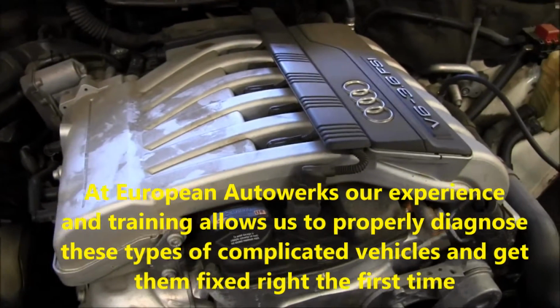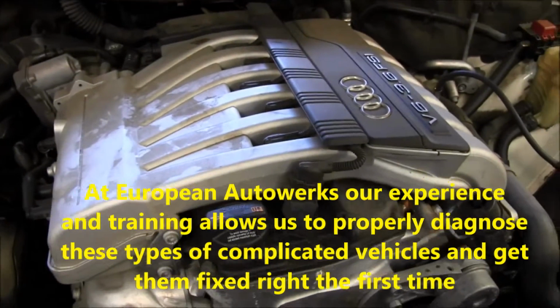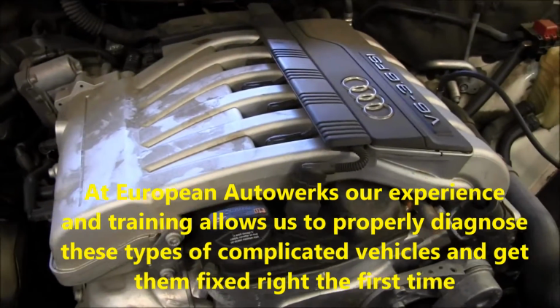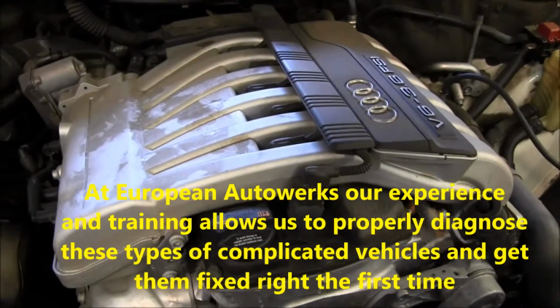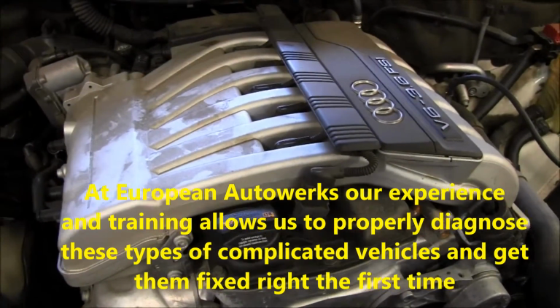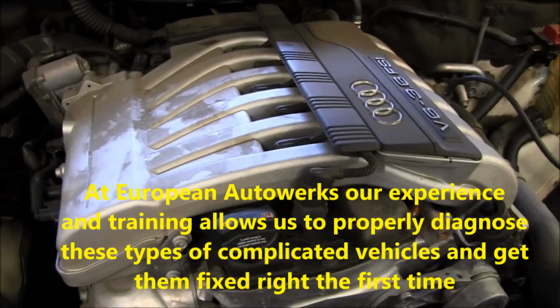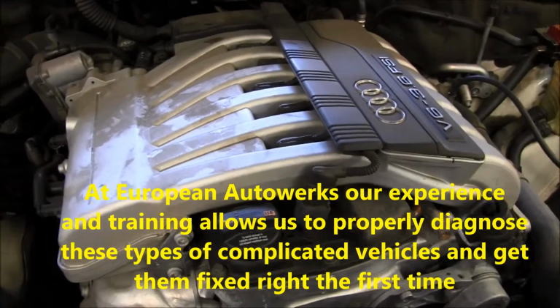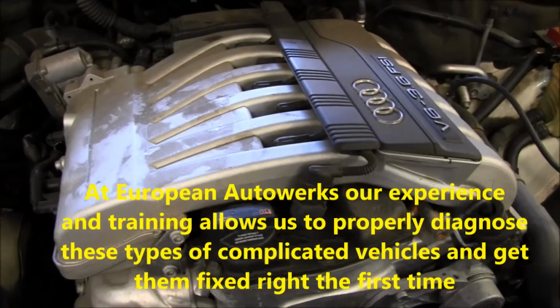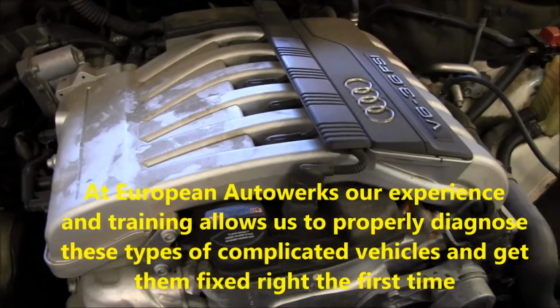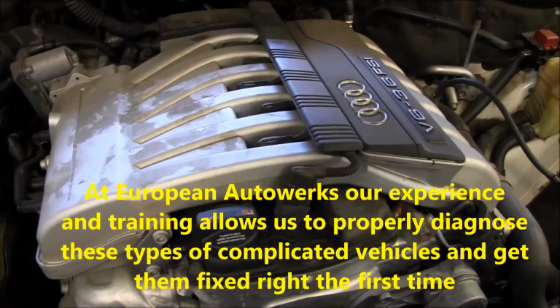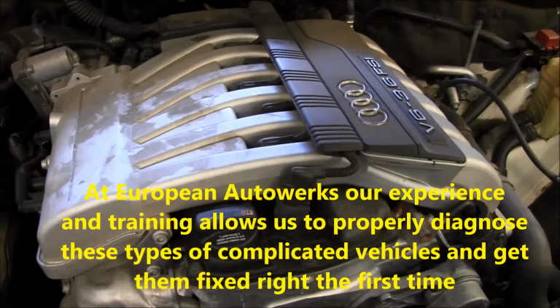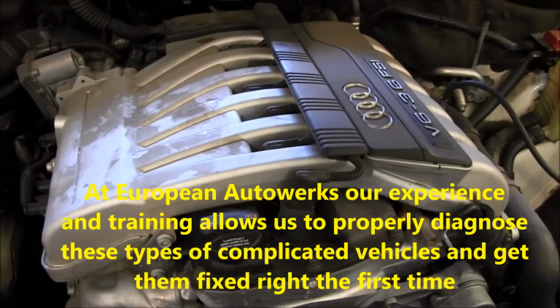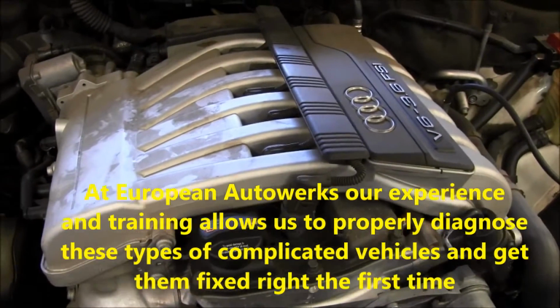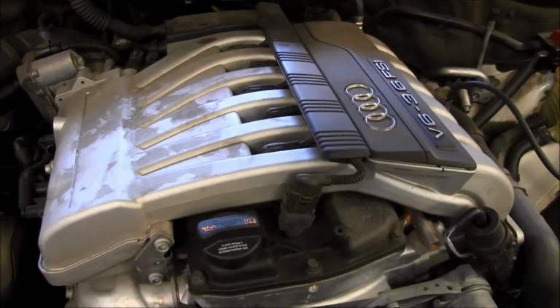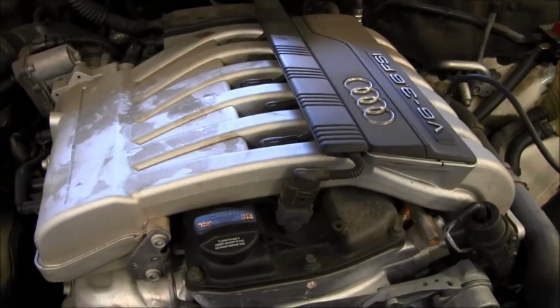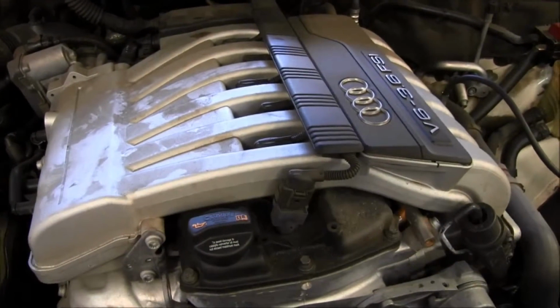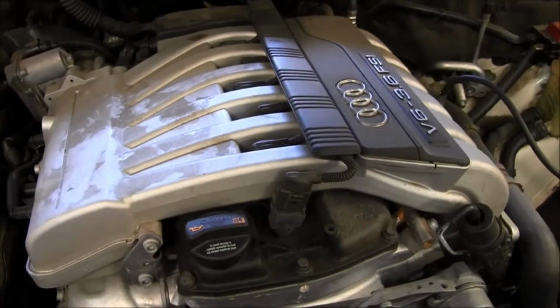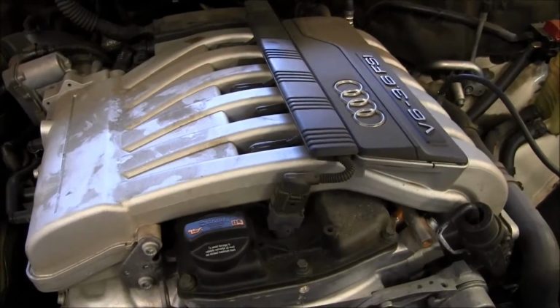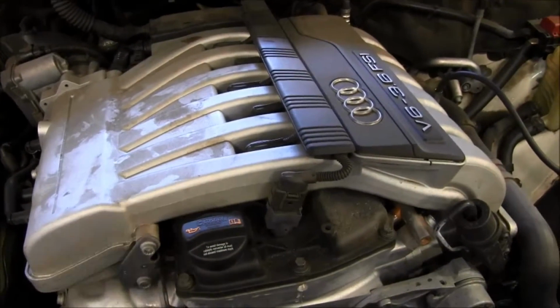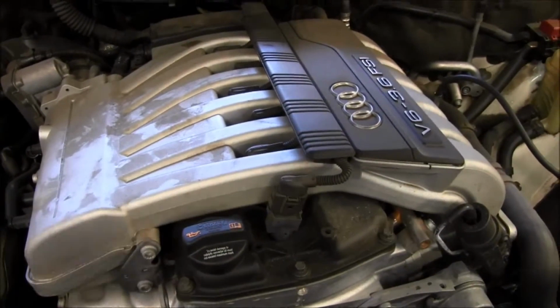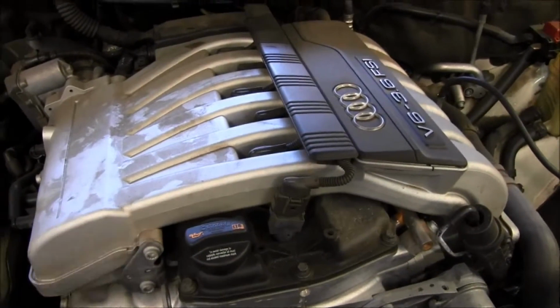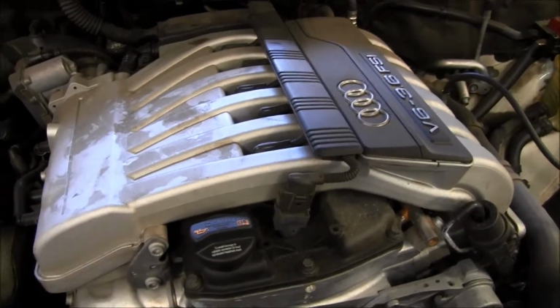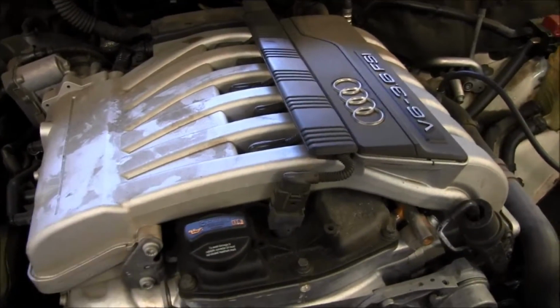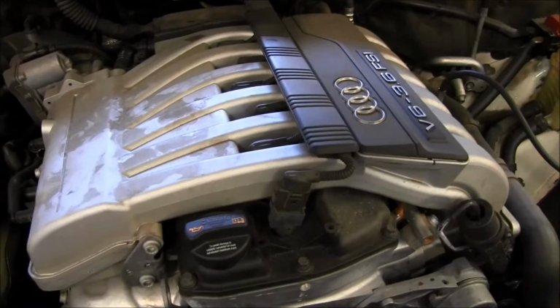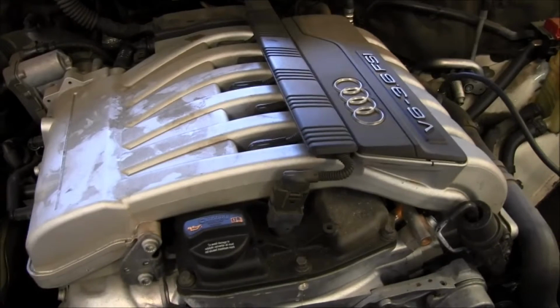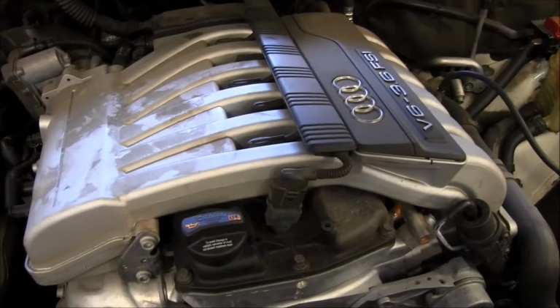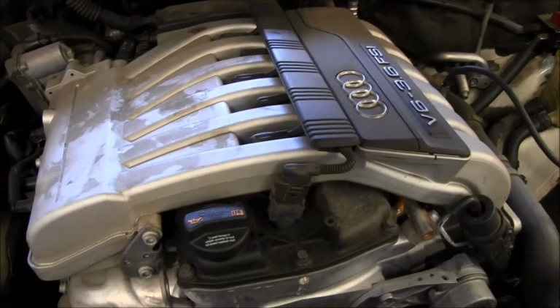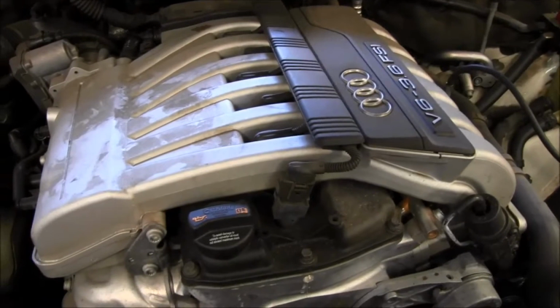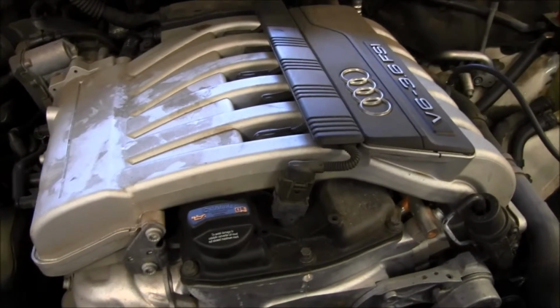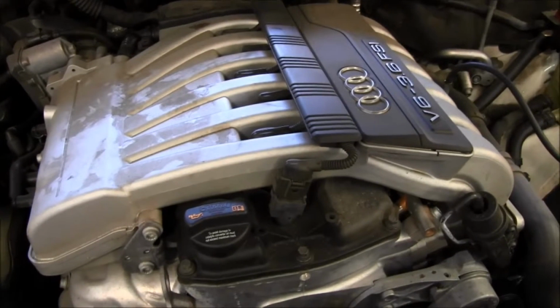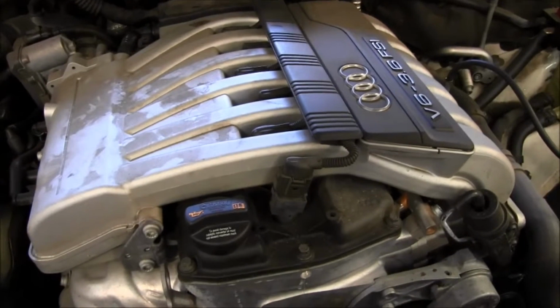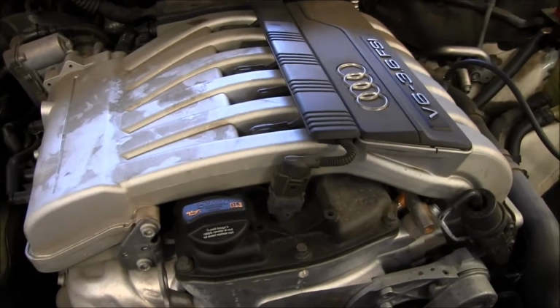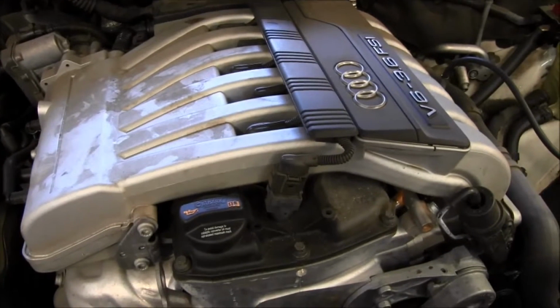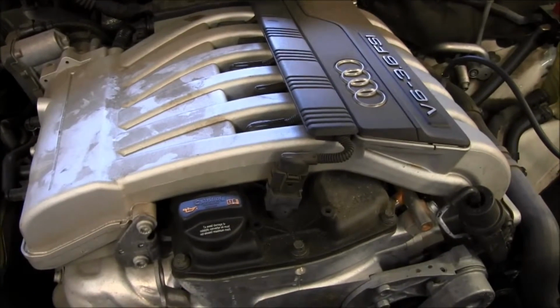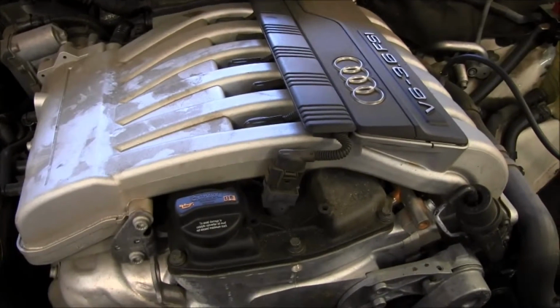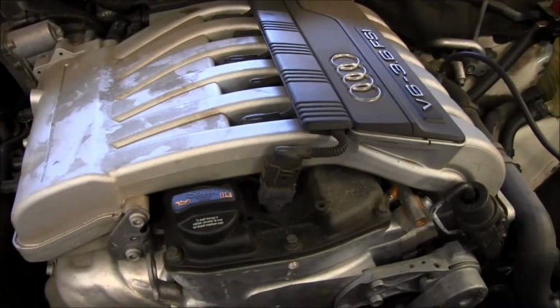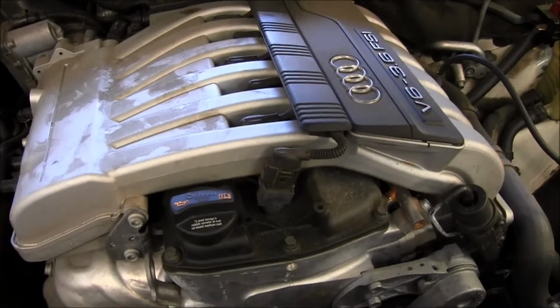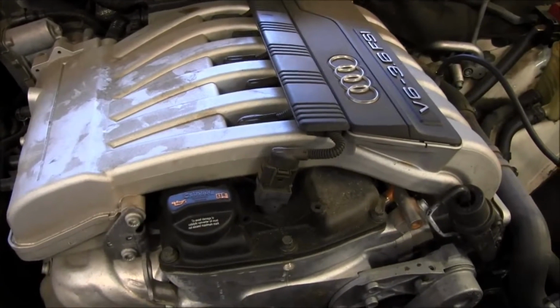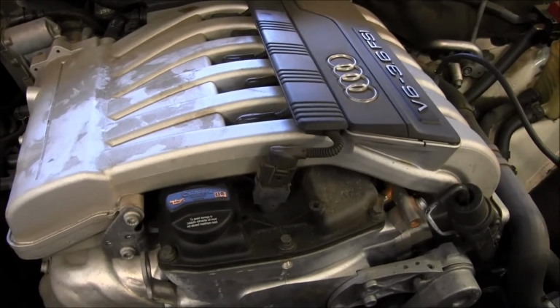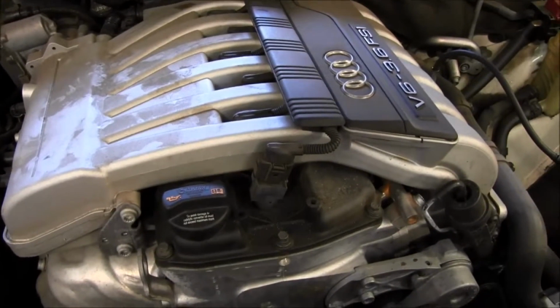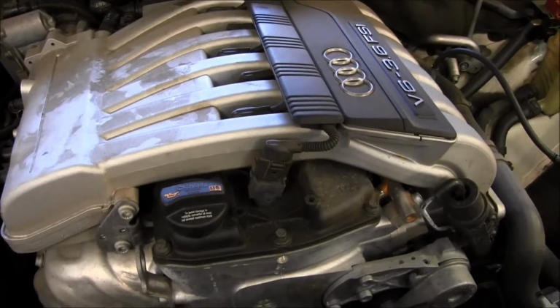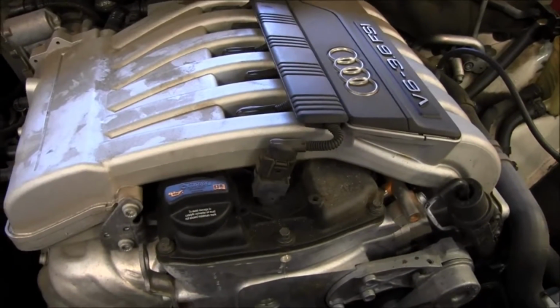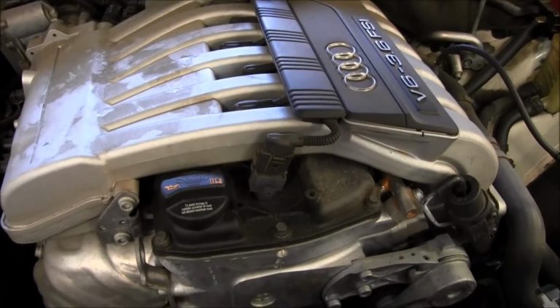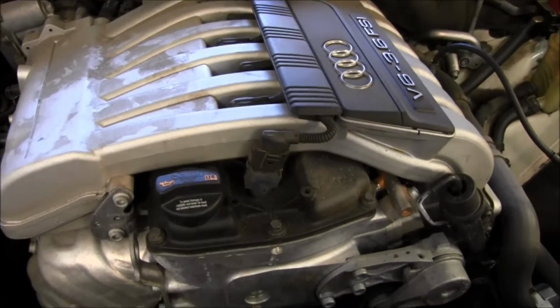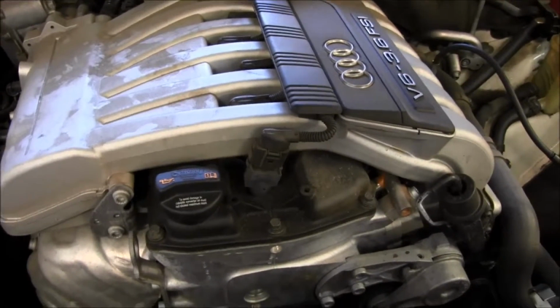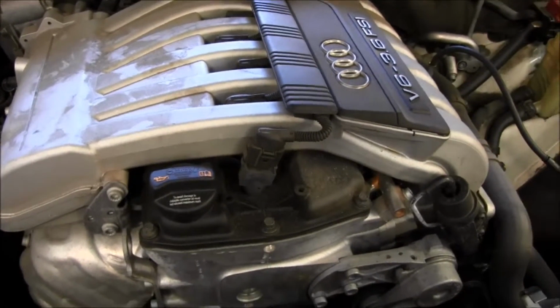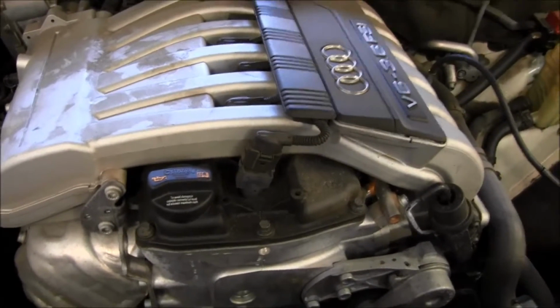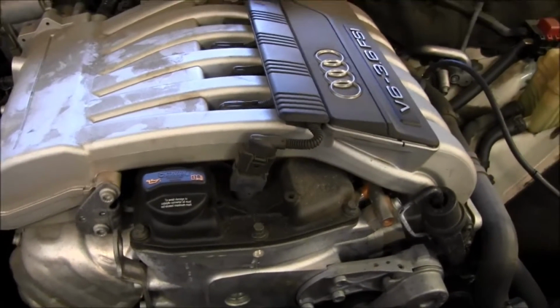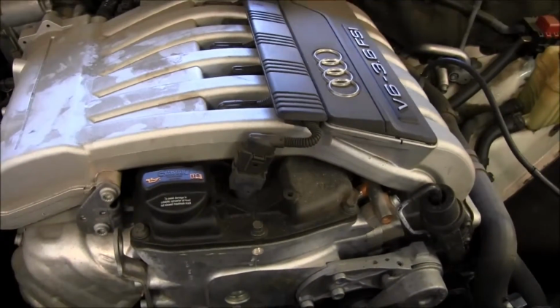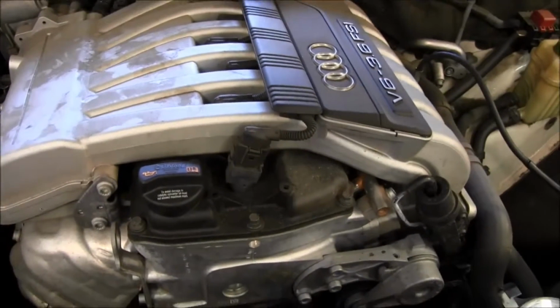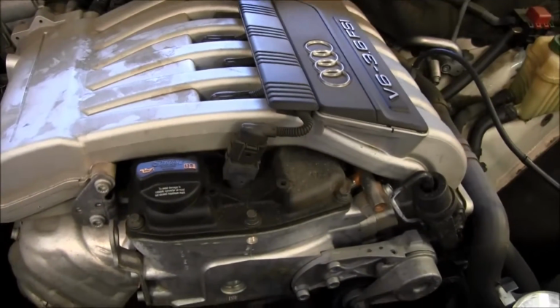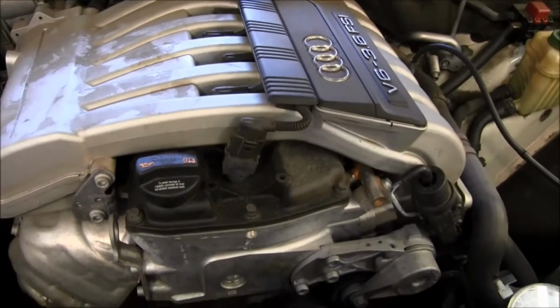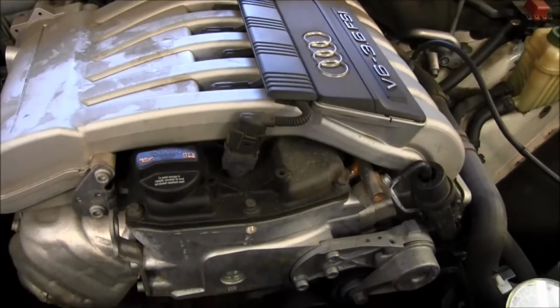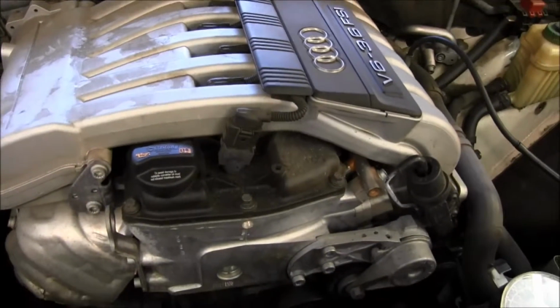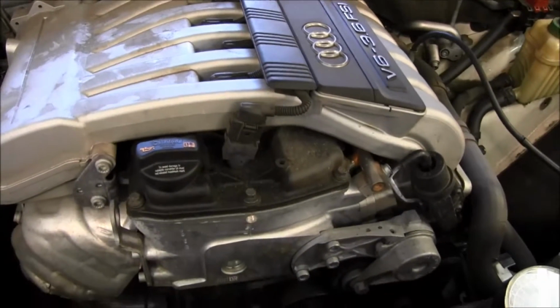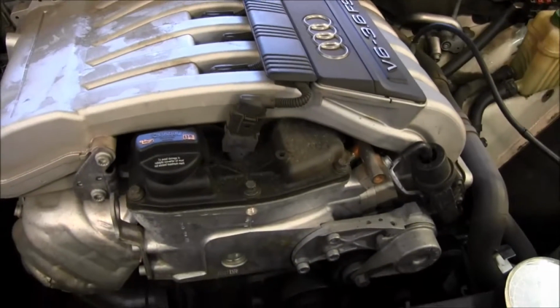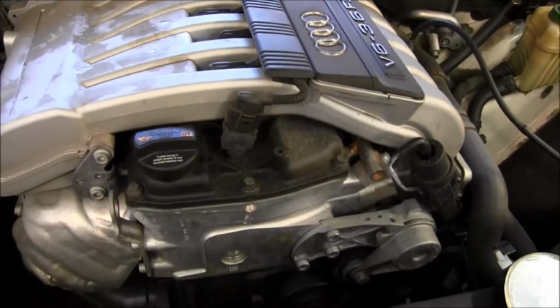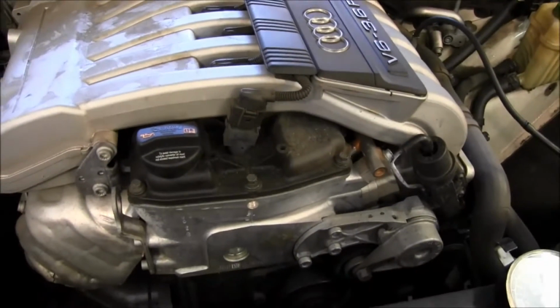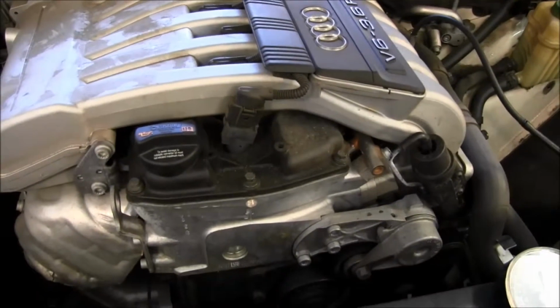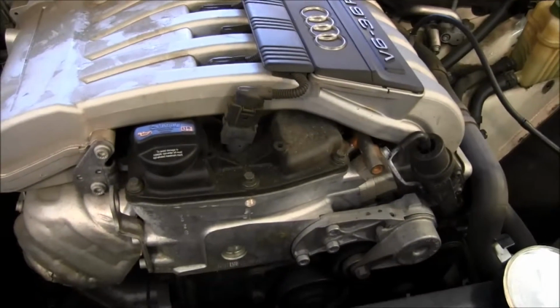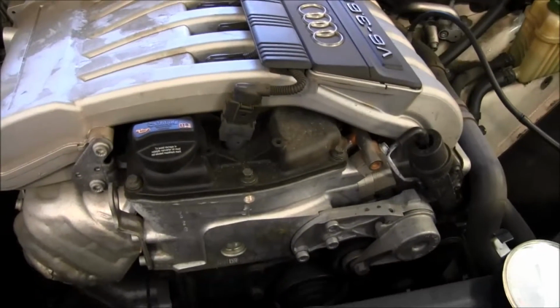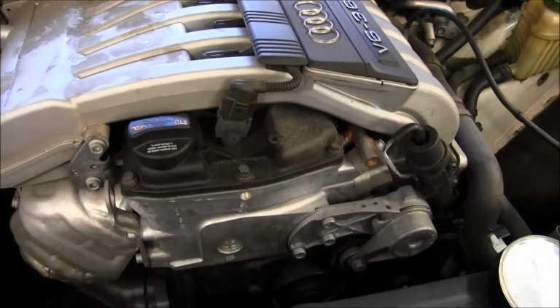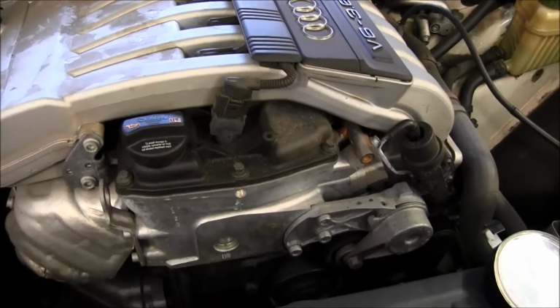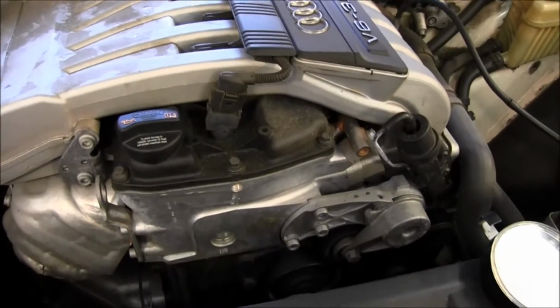The internal engine vacuum is sucking into the PCV system and the crankcase of the vehicle.